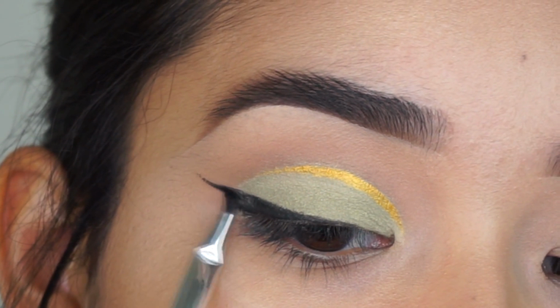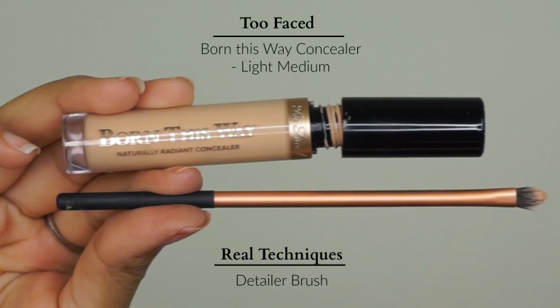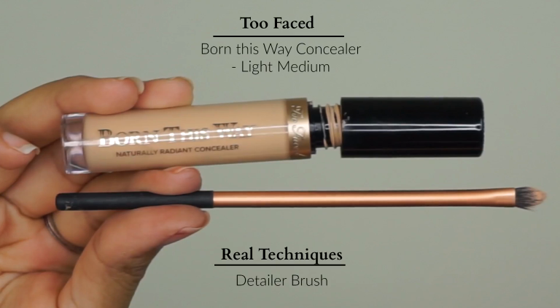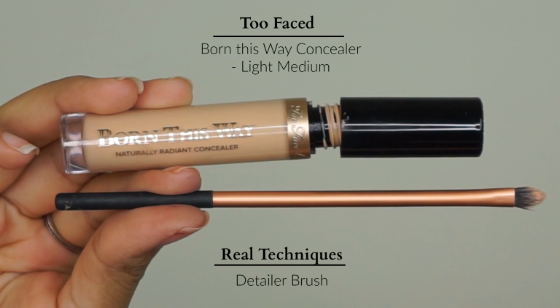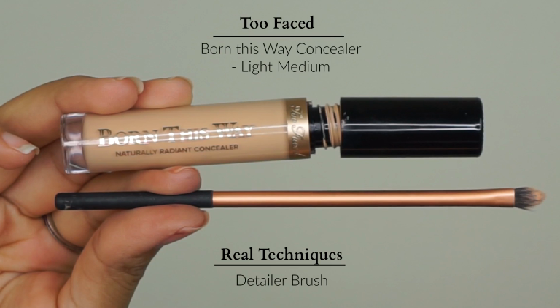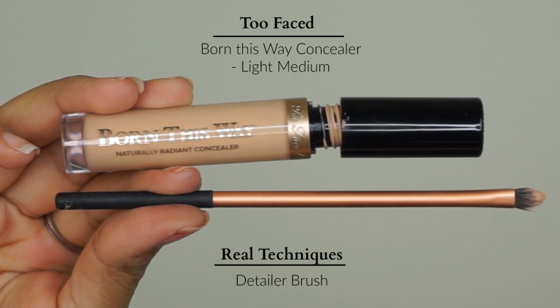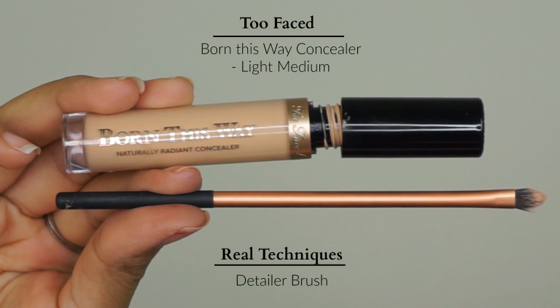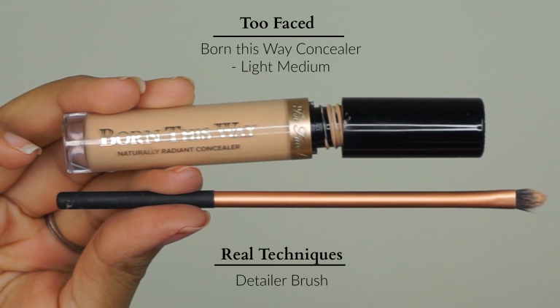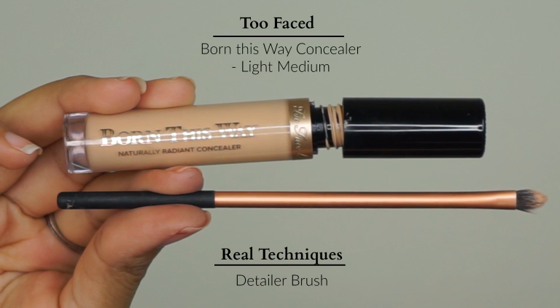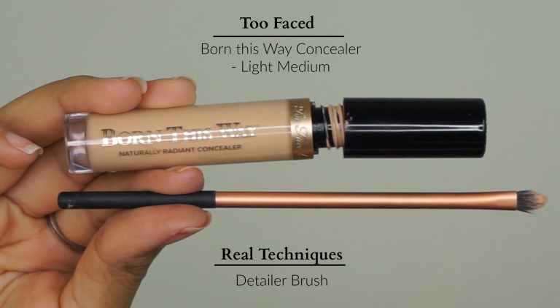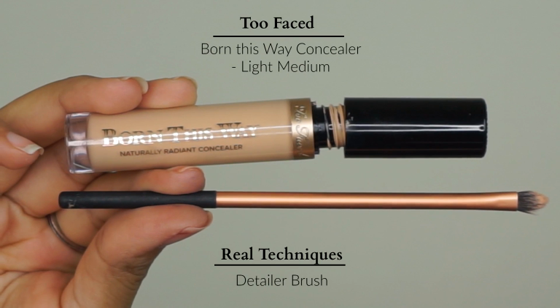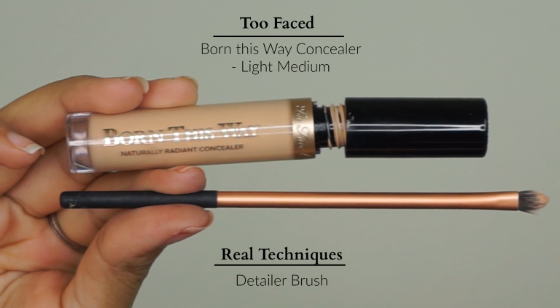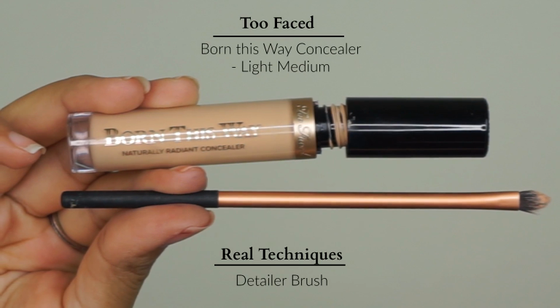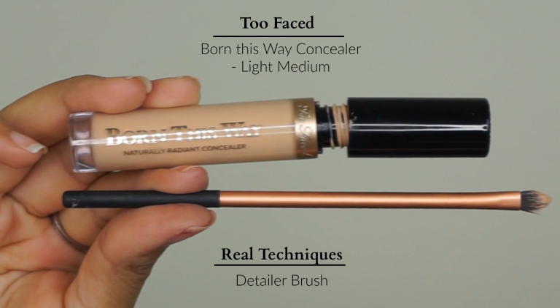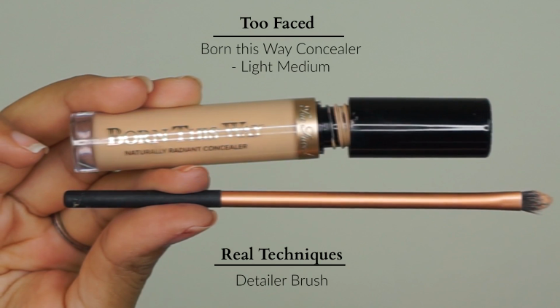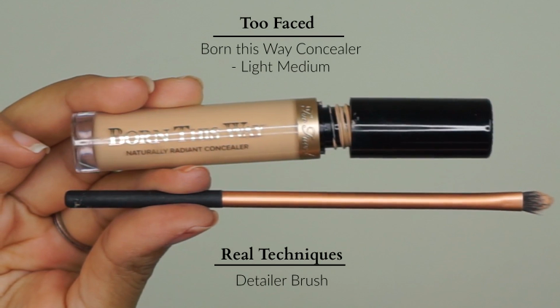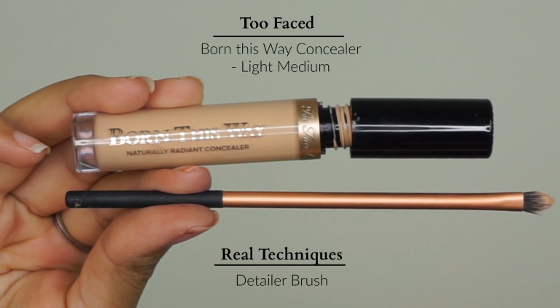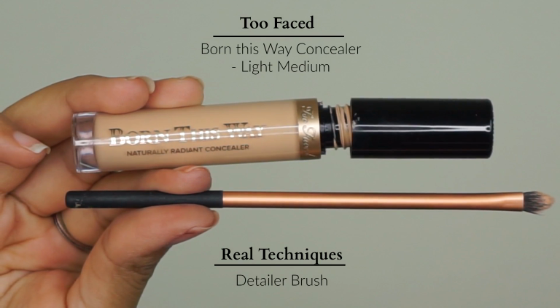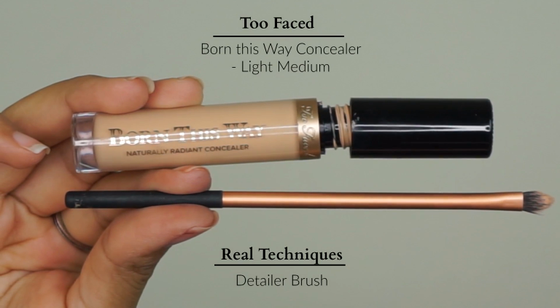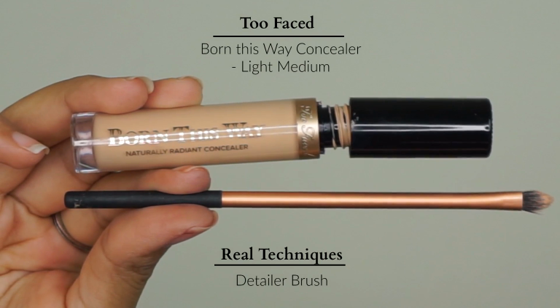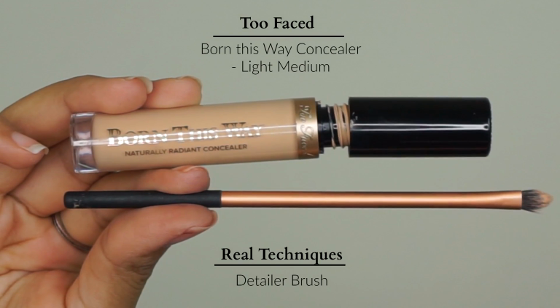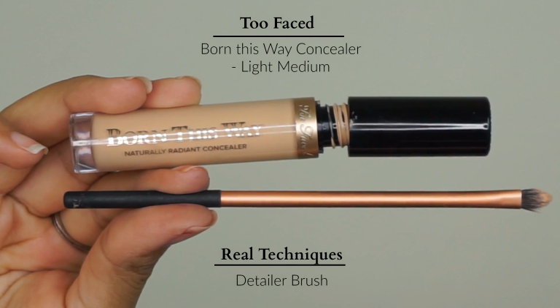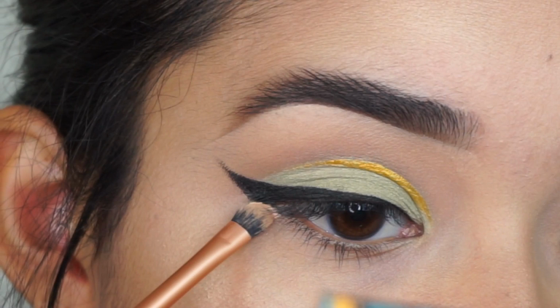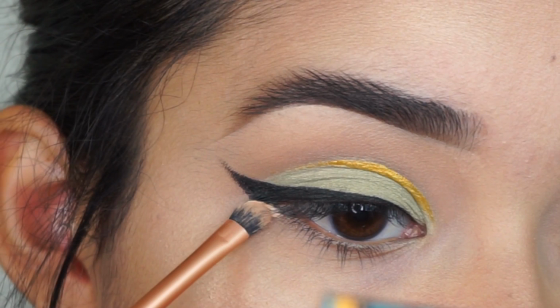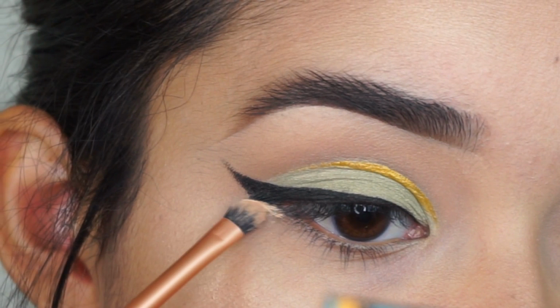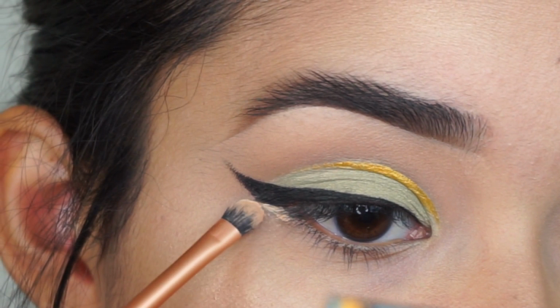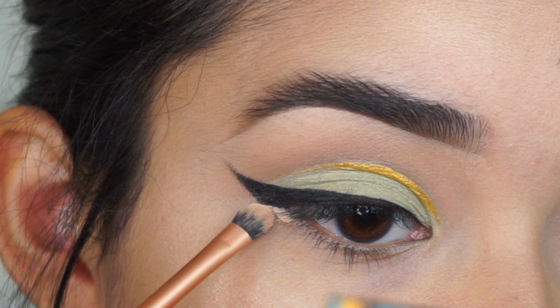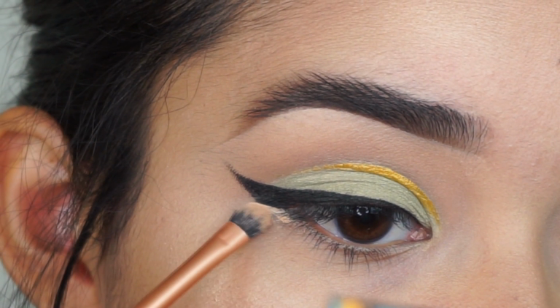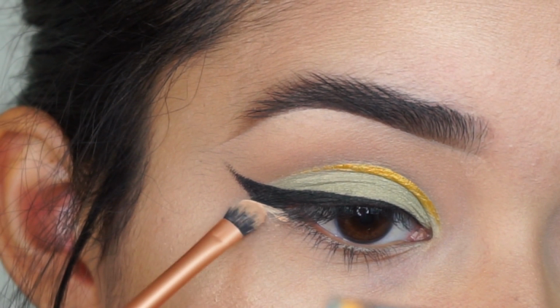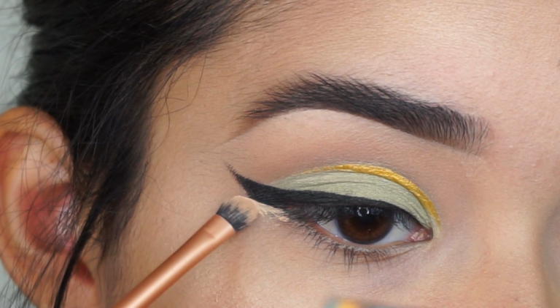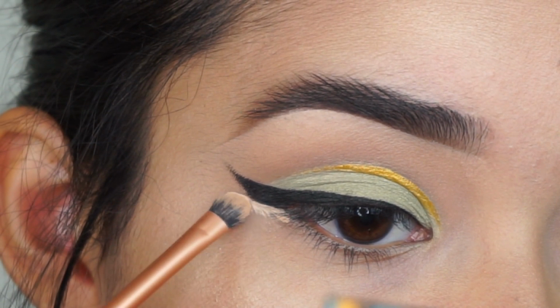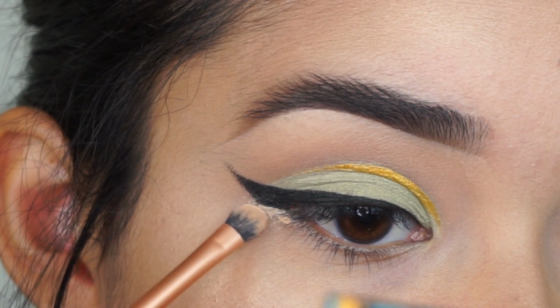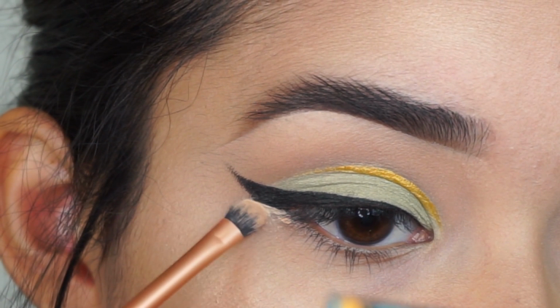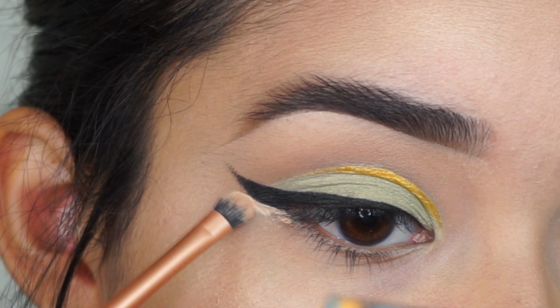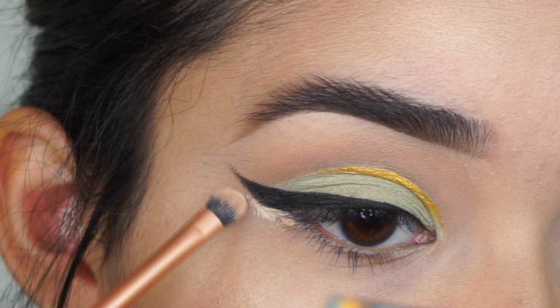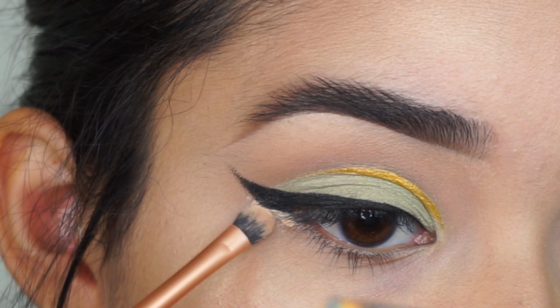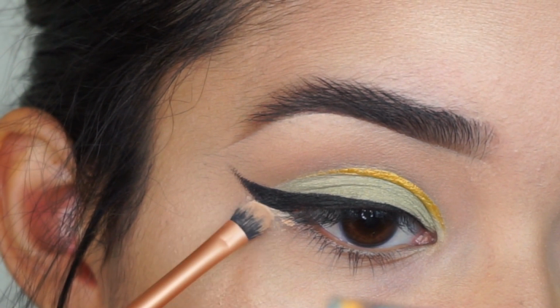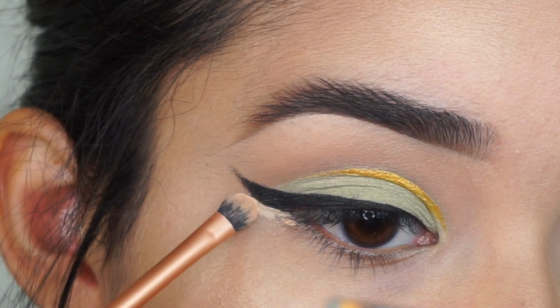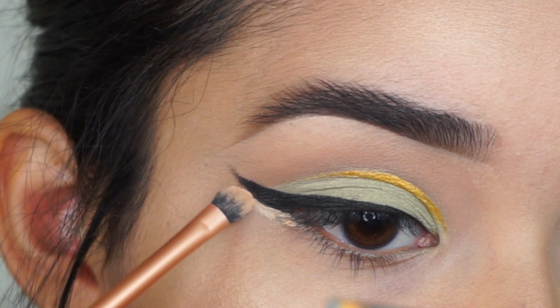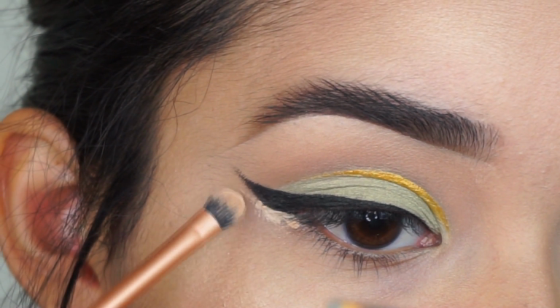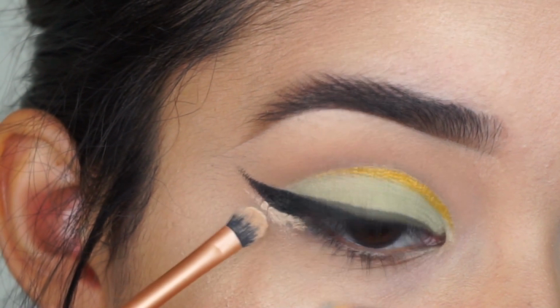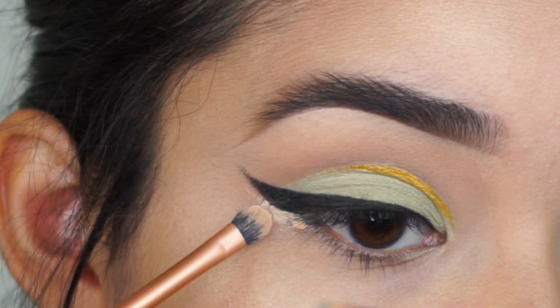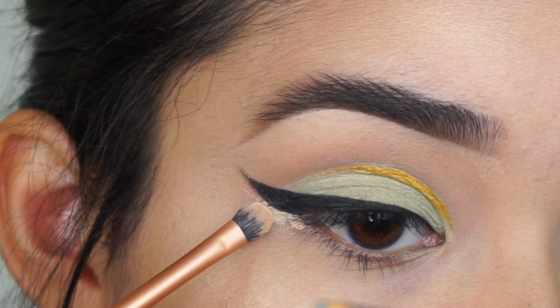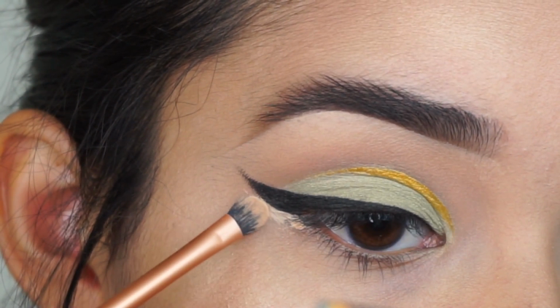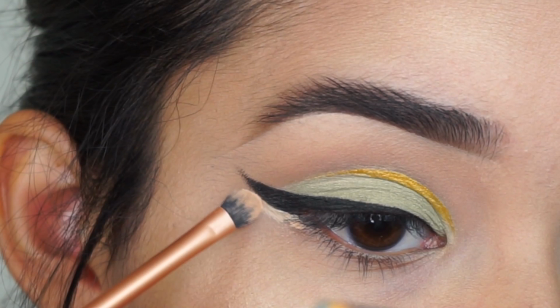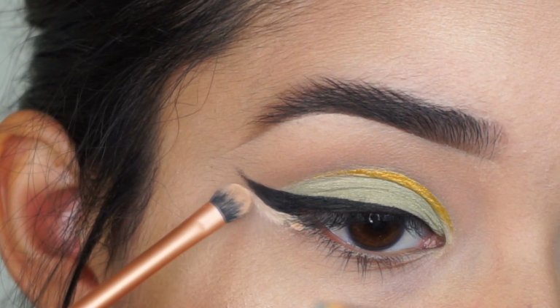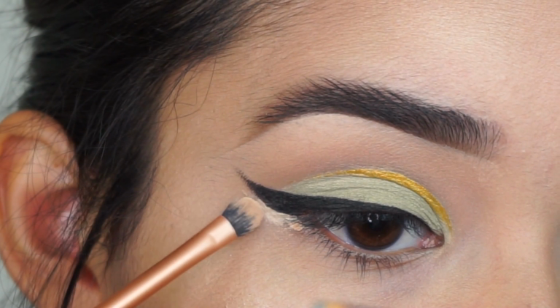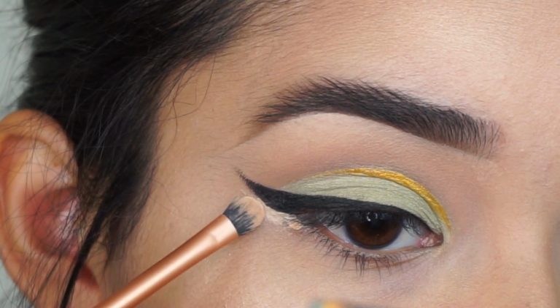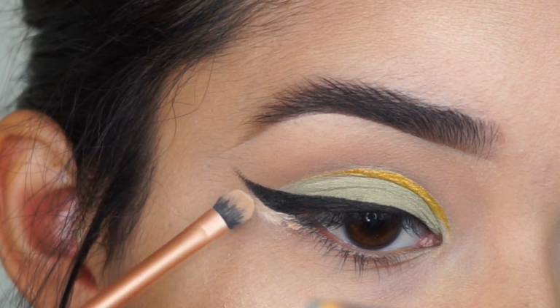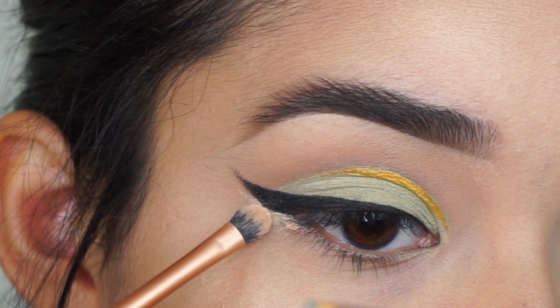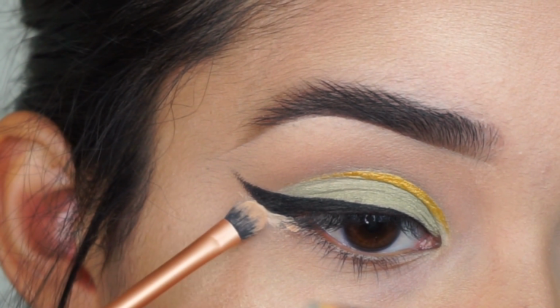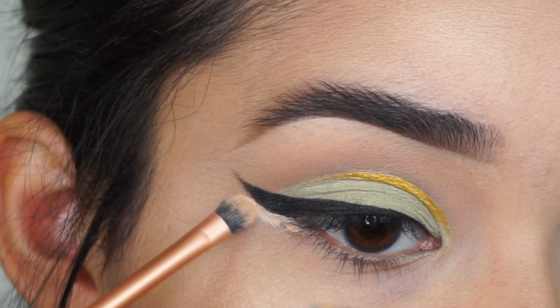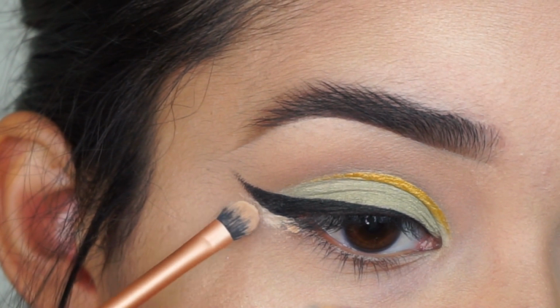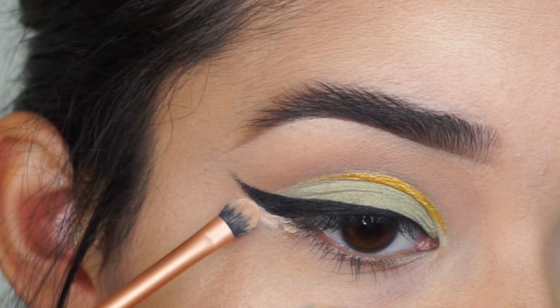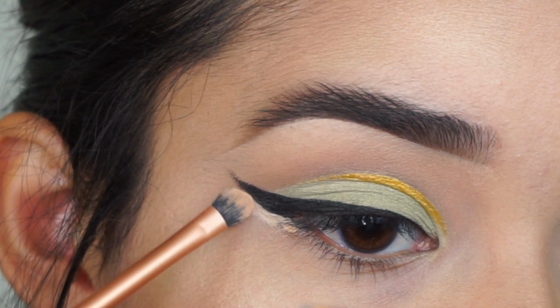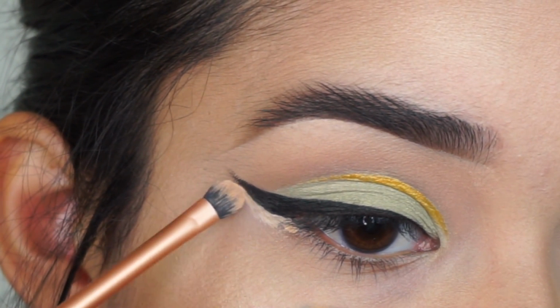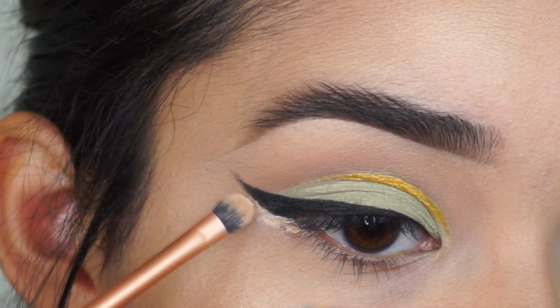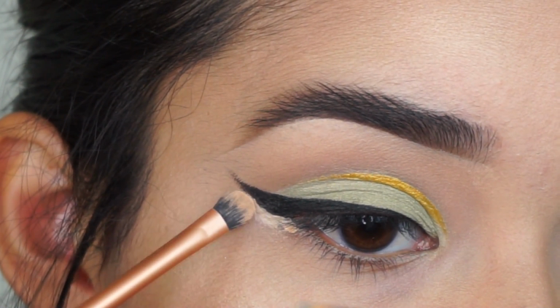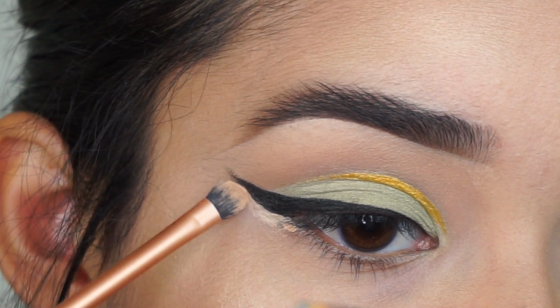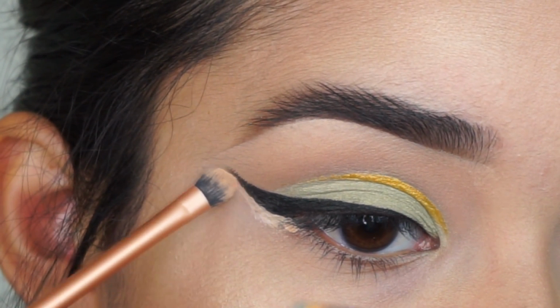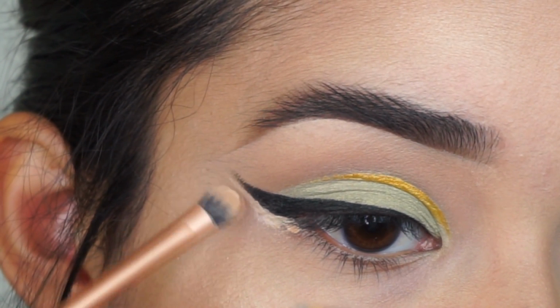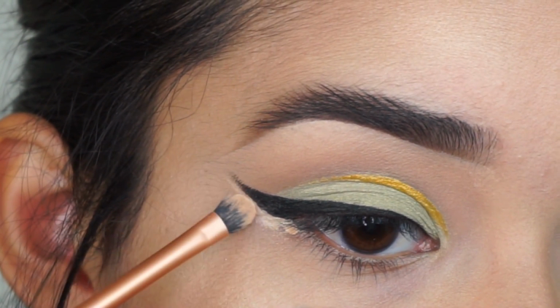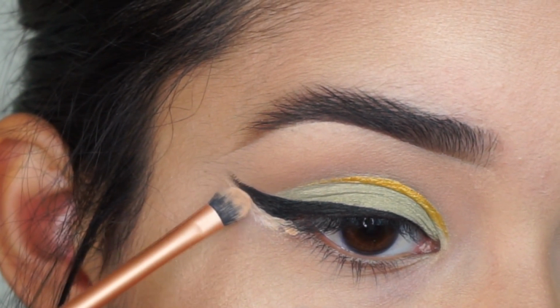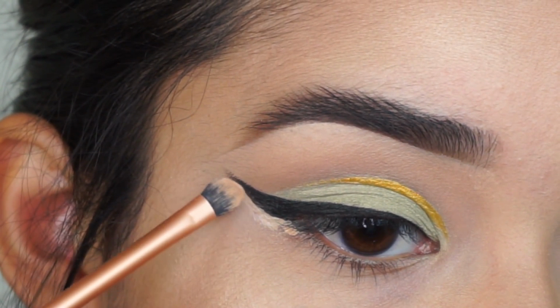Of course, I always mess it up, so I'm going to go back to my concealer and my Real Techniques Detailer brush and try to fix the eyeliner — just kind of clean it up from the bottom.